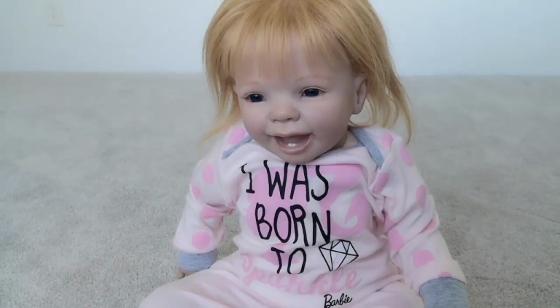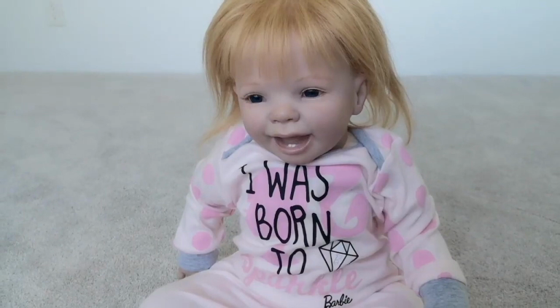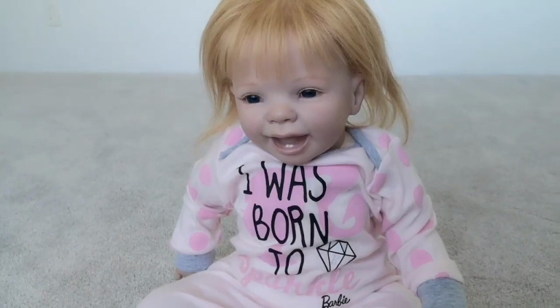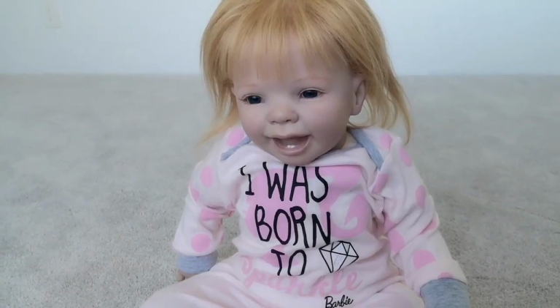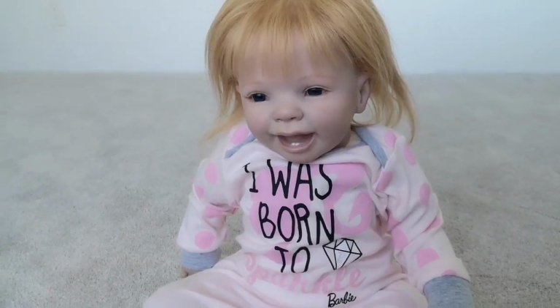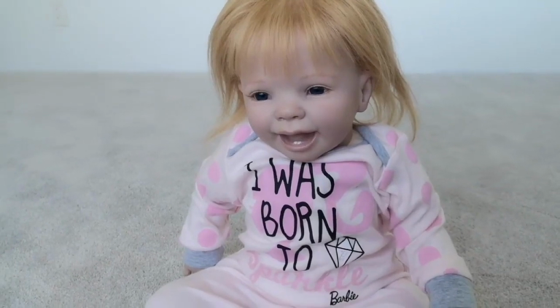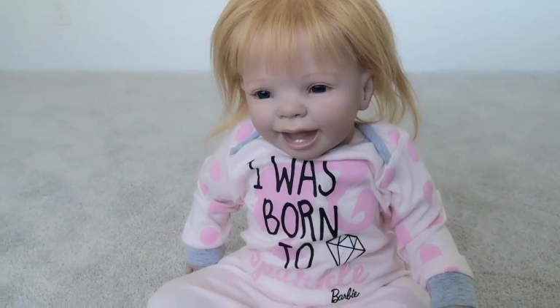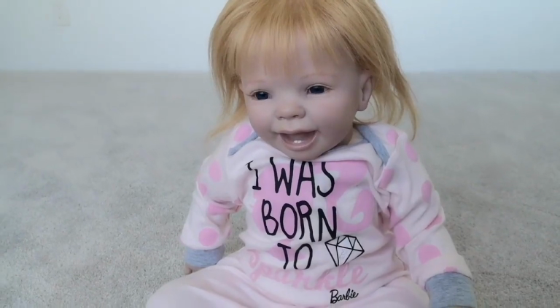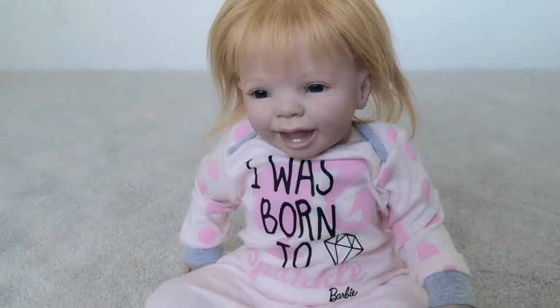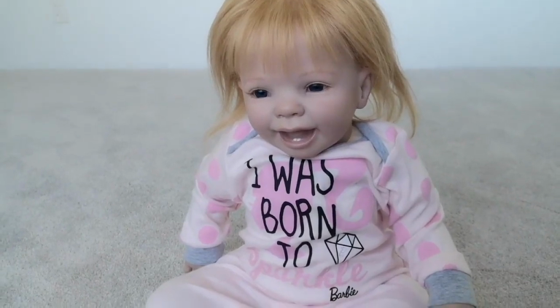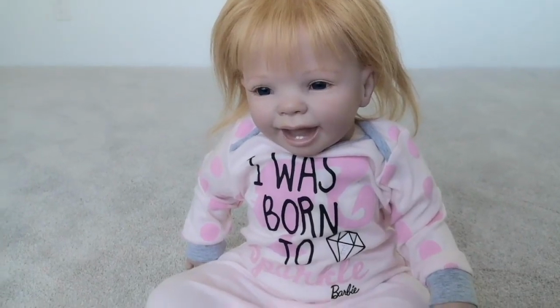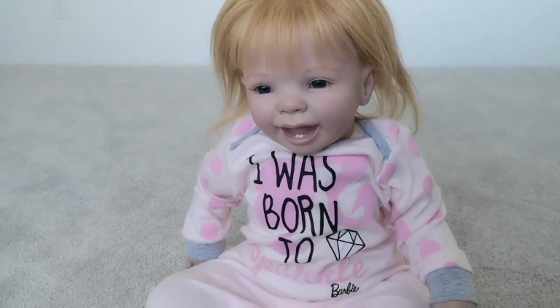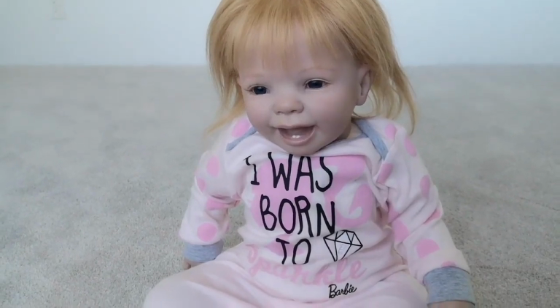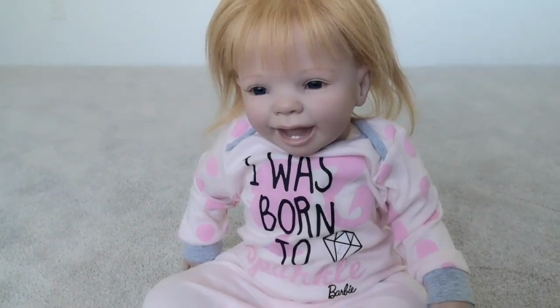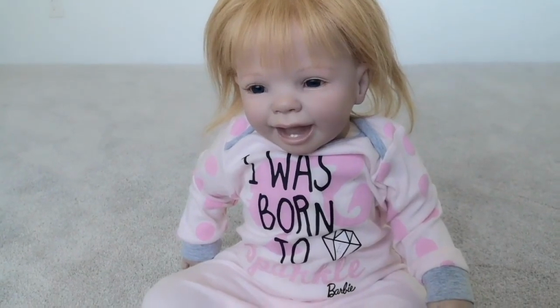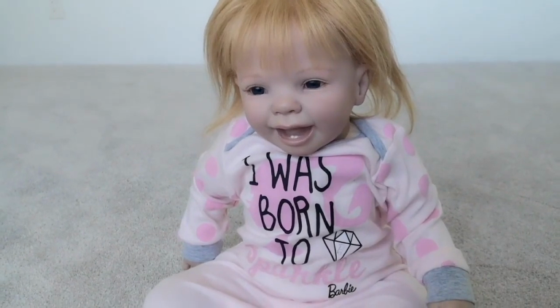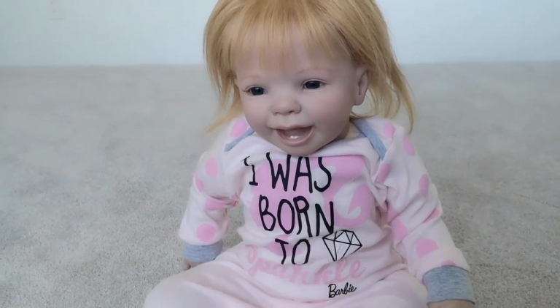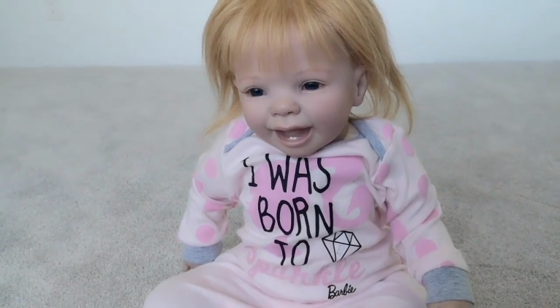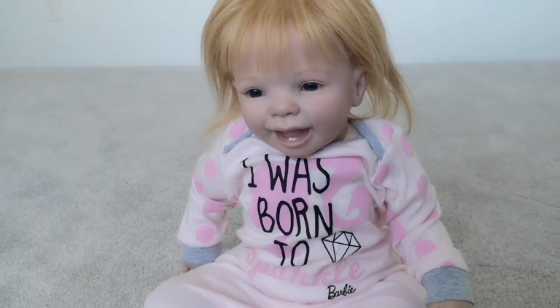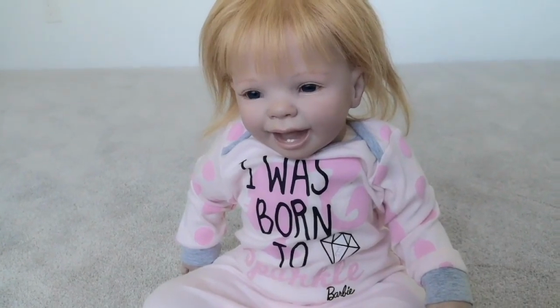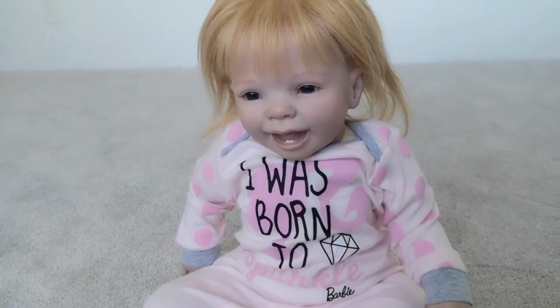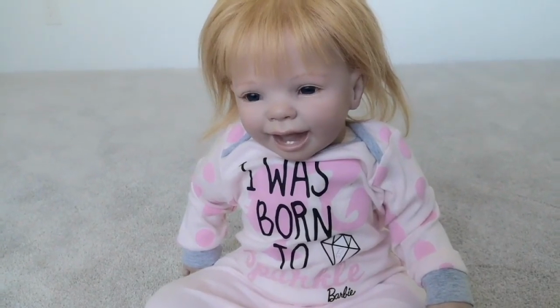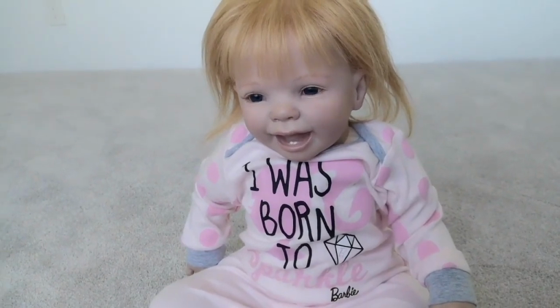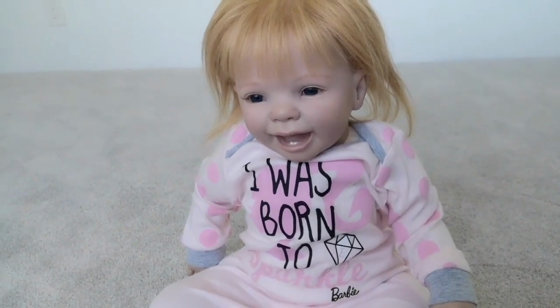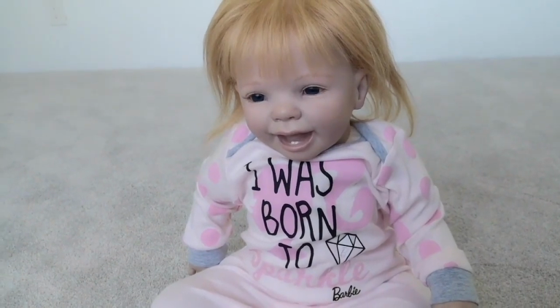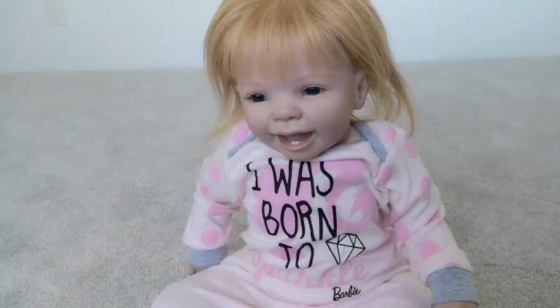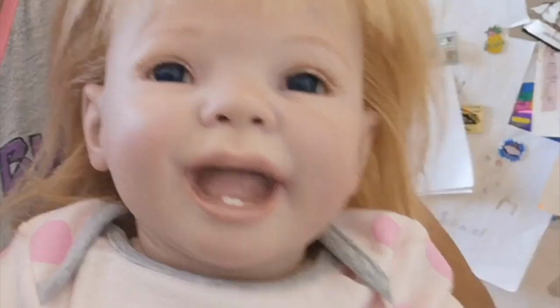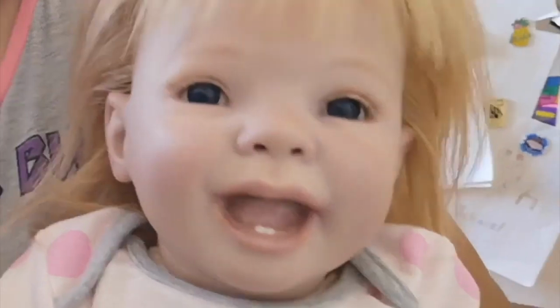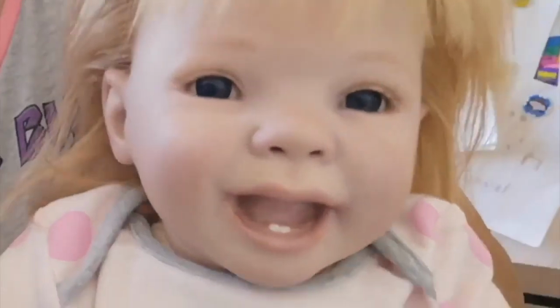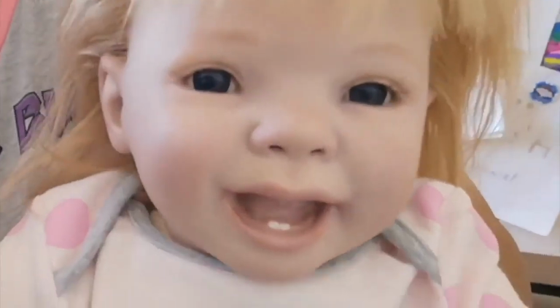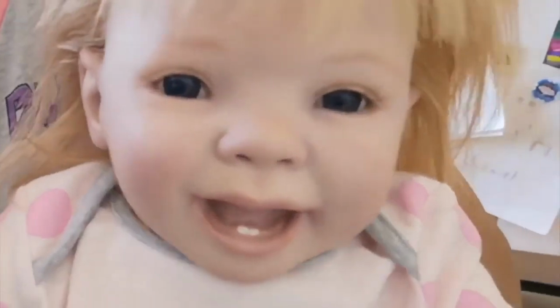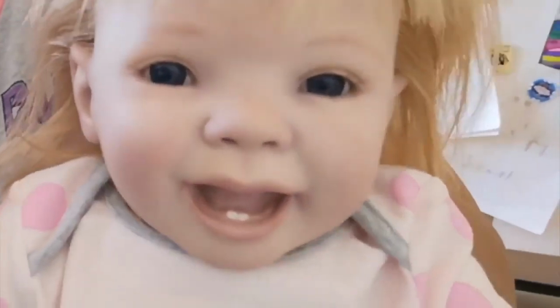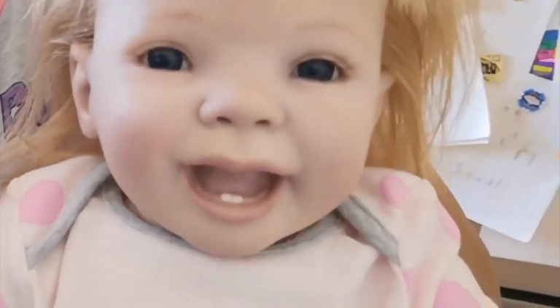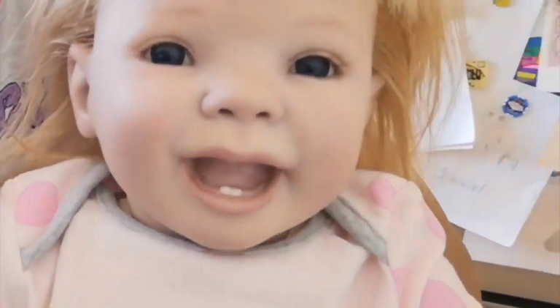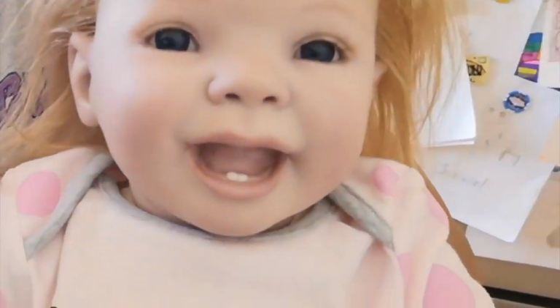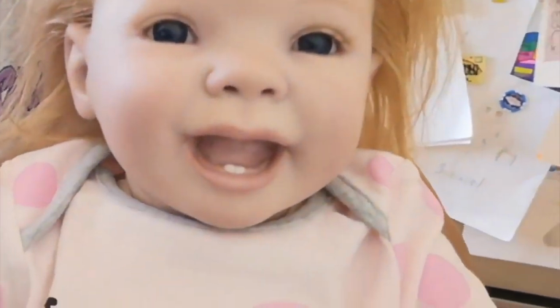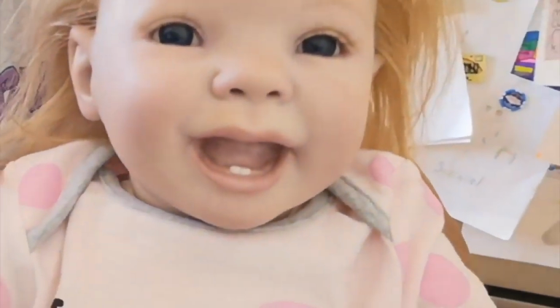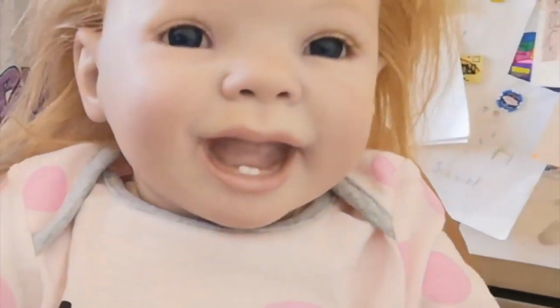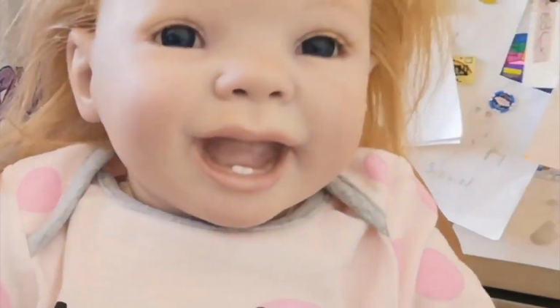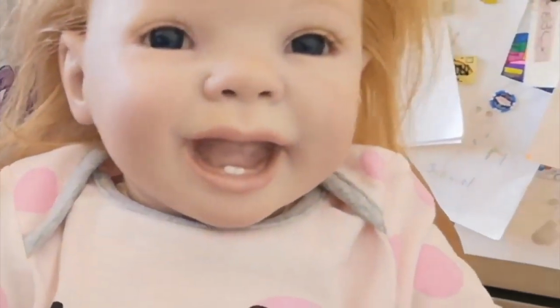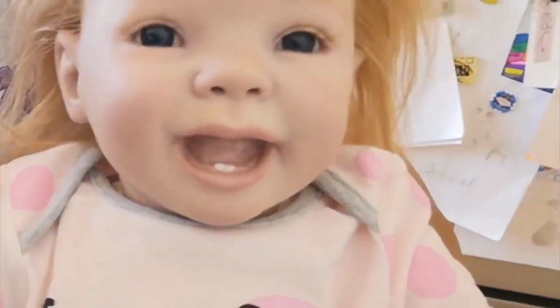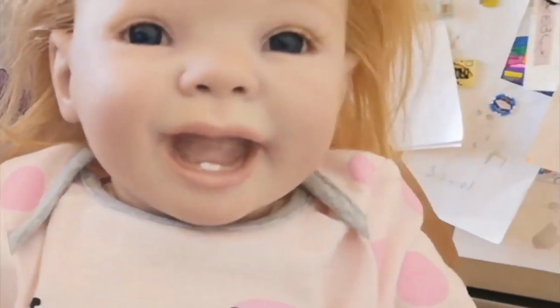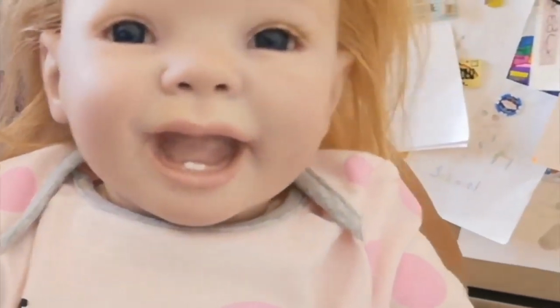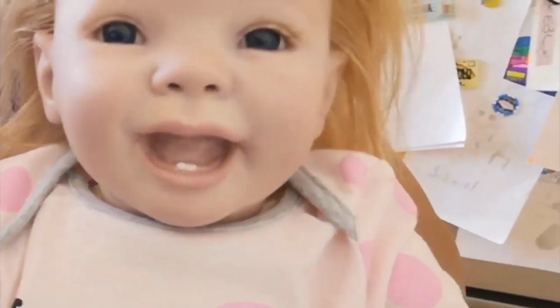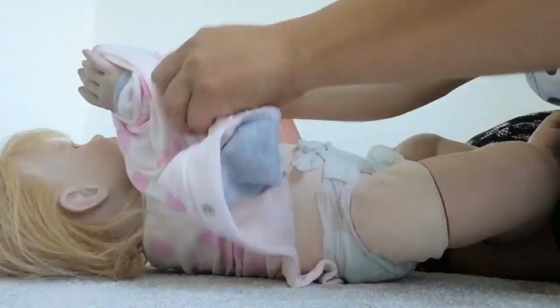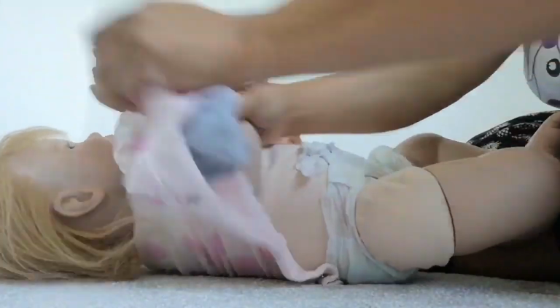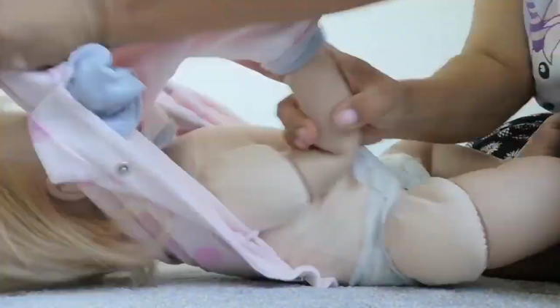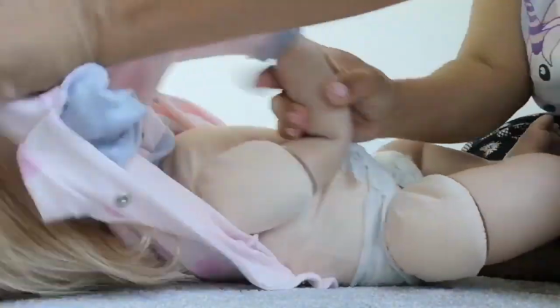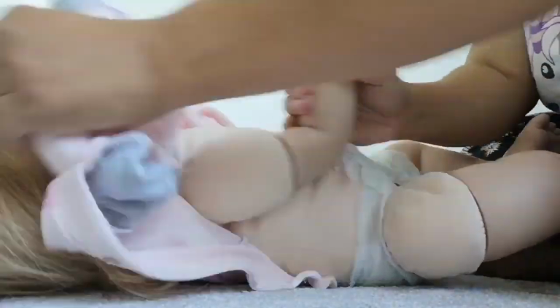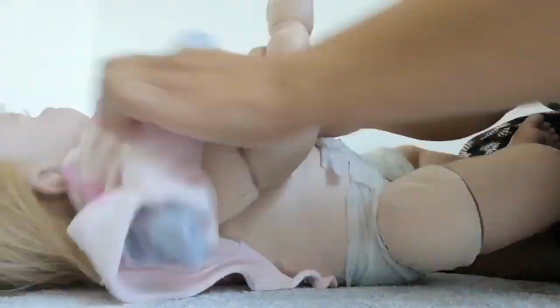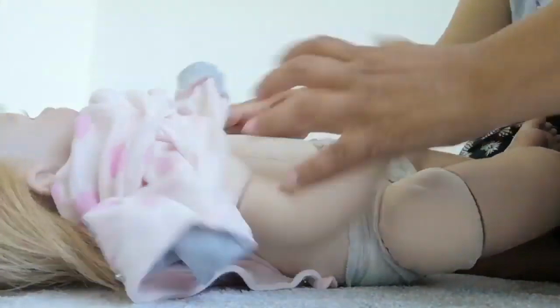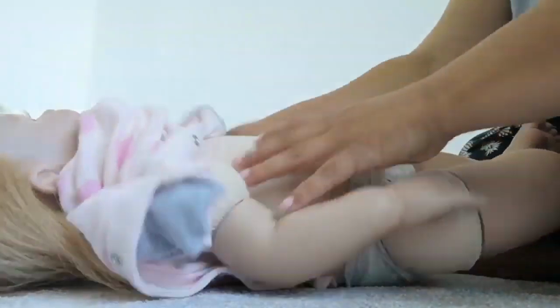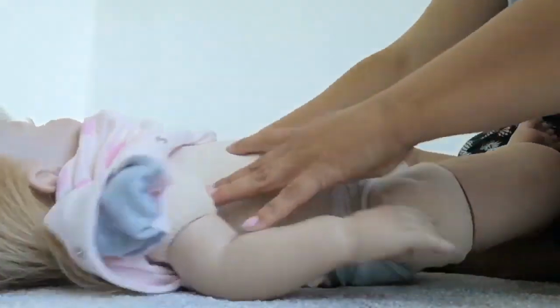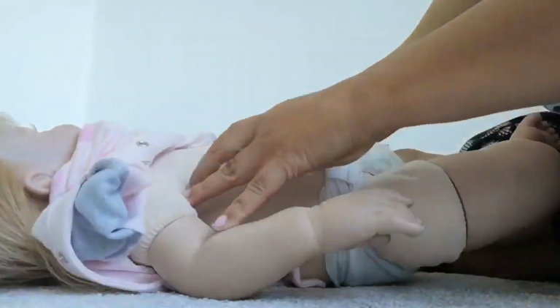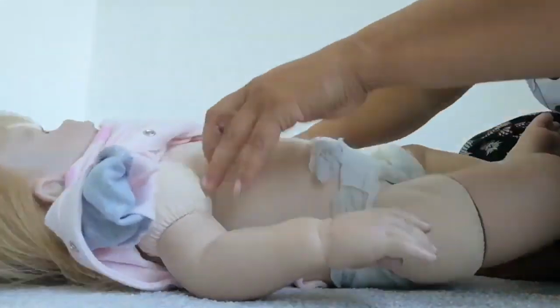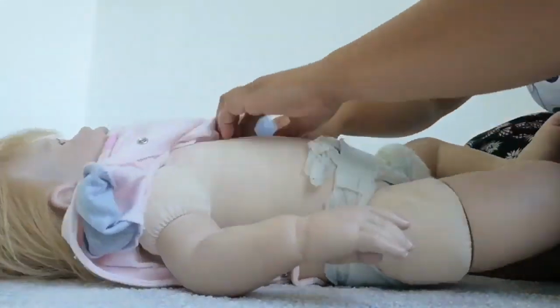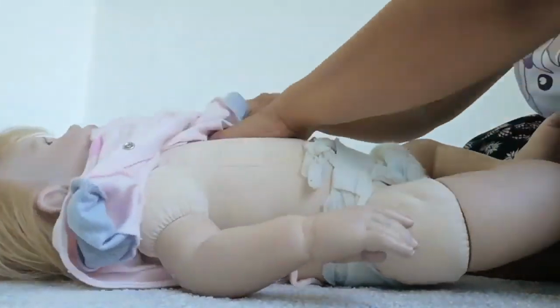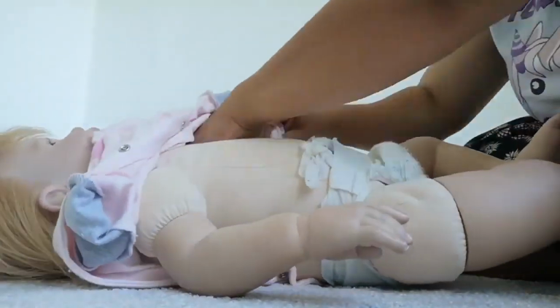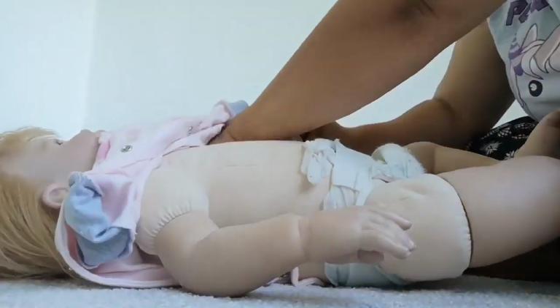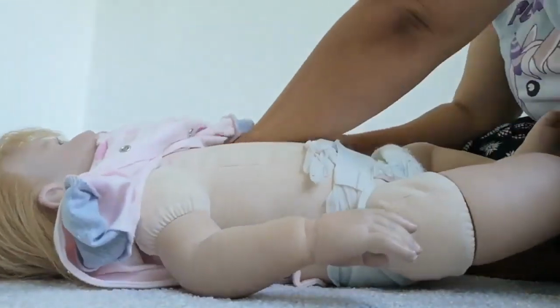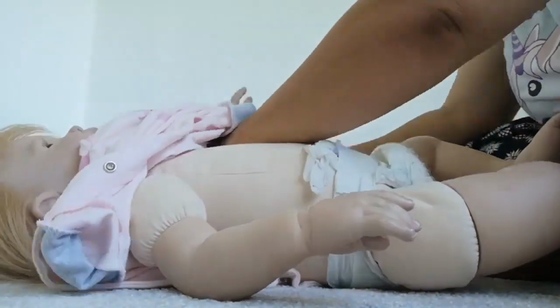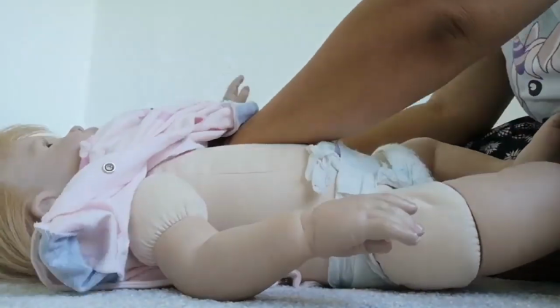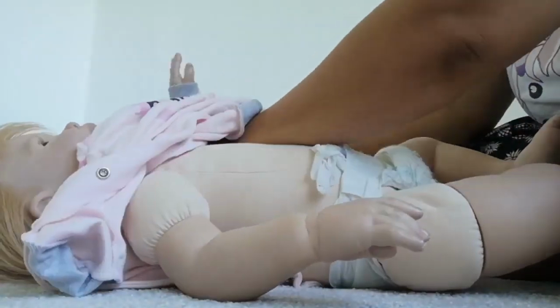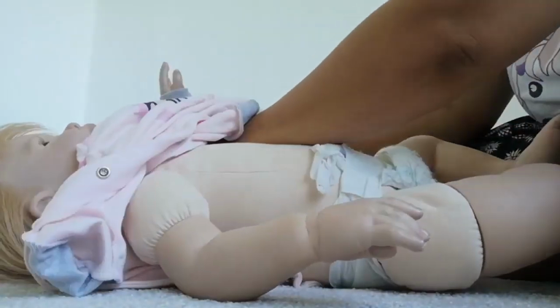In today's Reborn video, I'm going to do the afternoon routine of my Reborn toddler, Jenny.